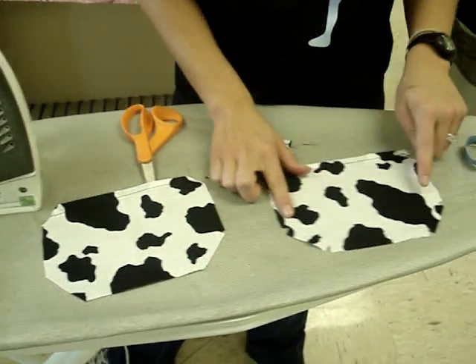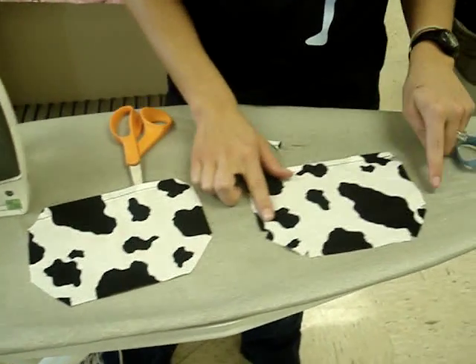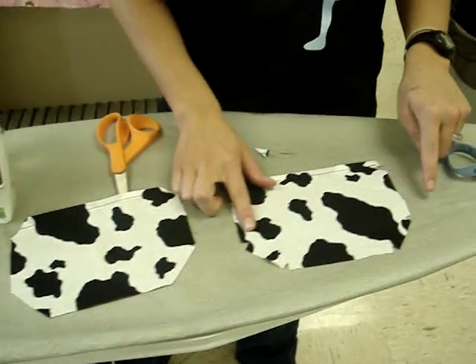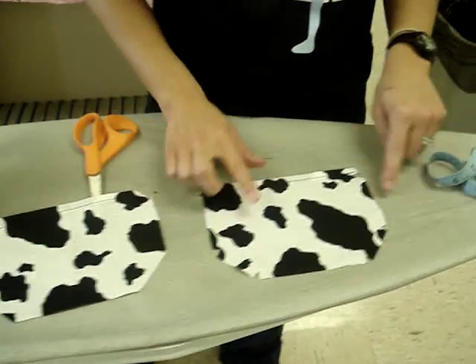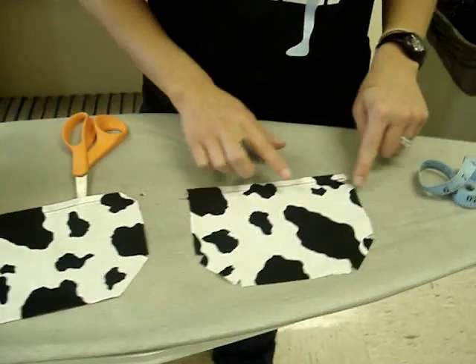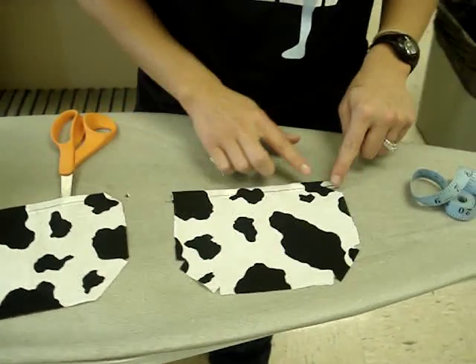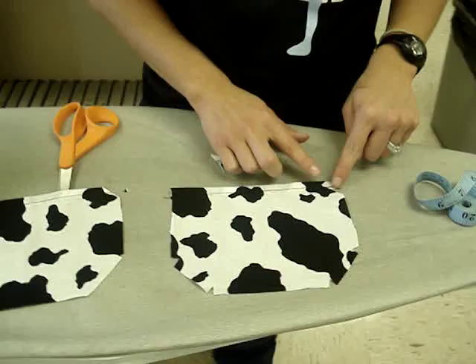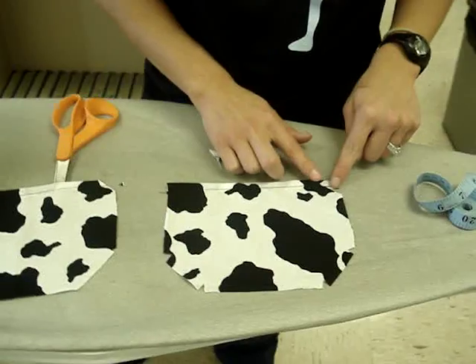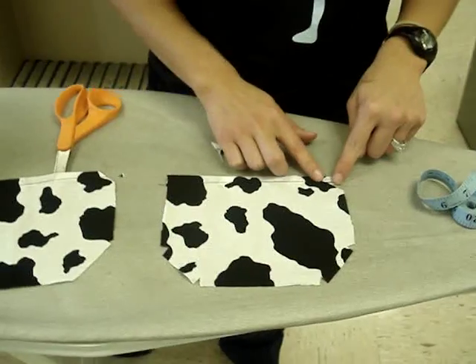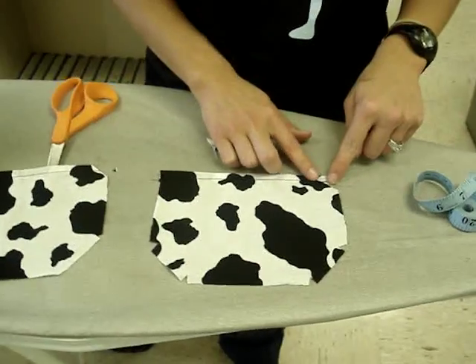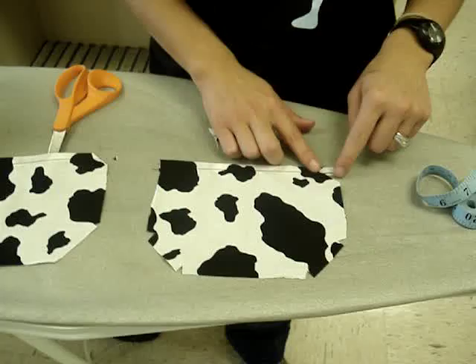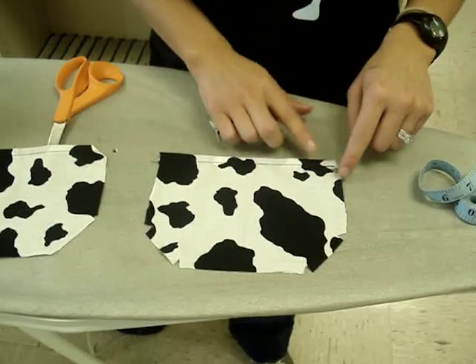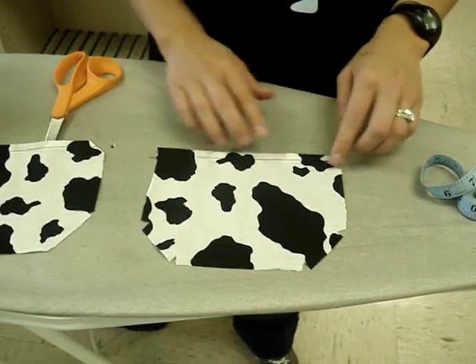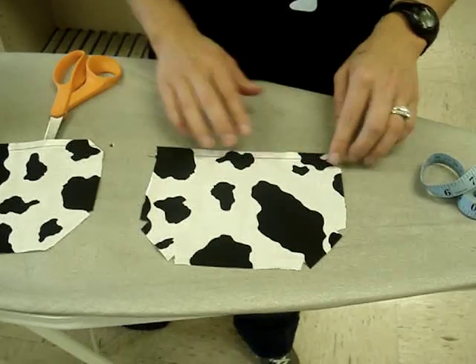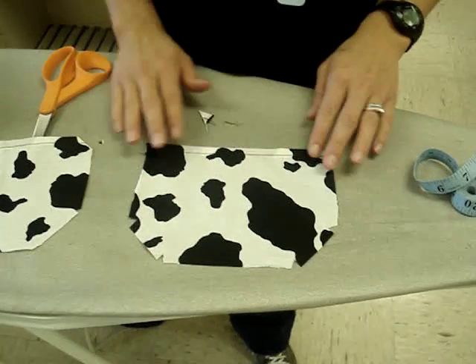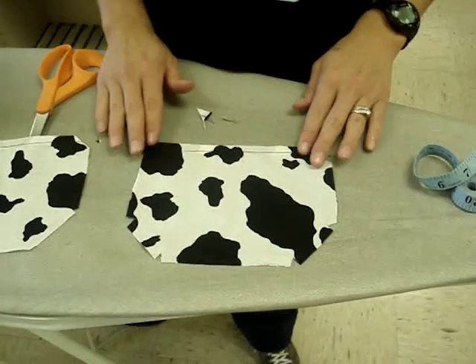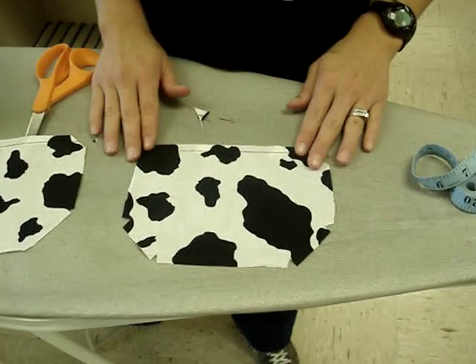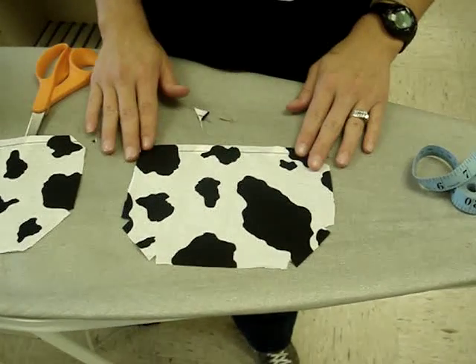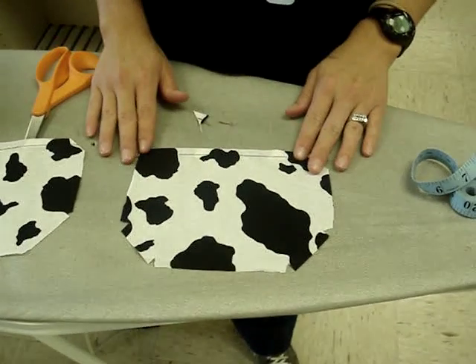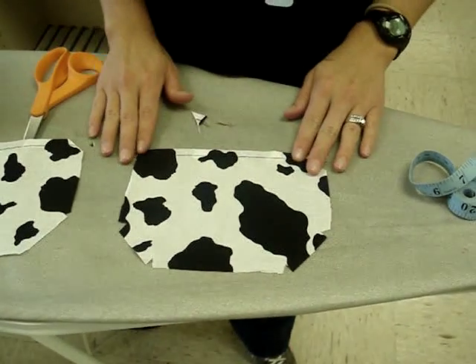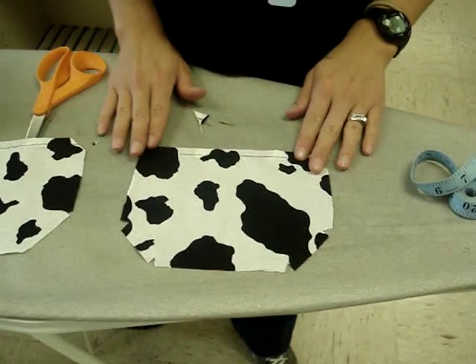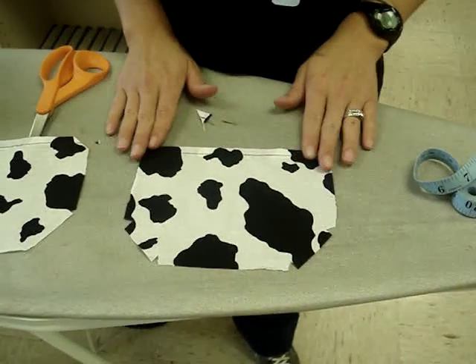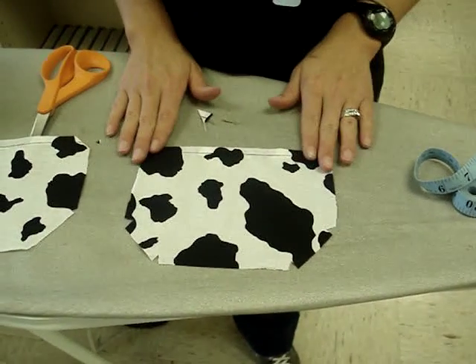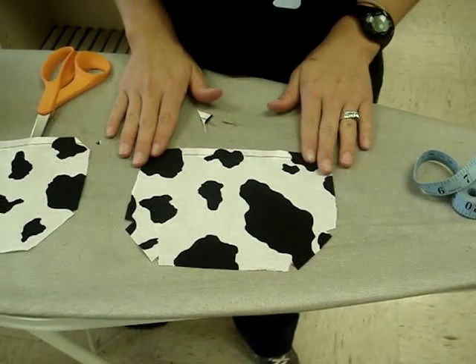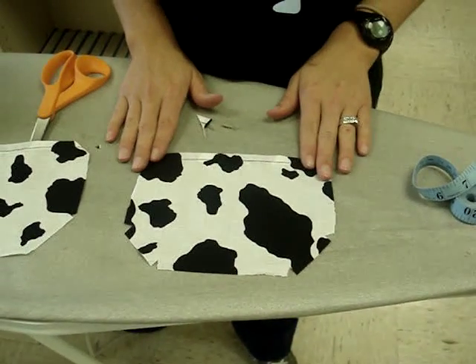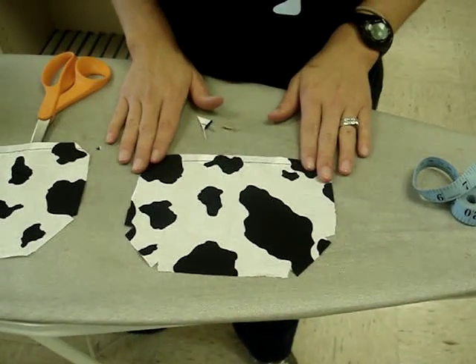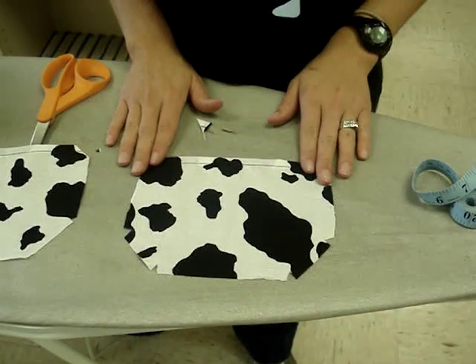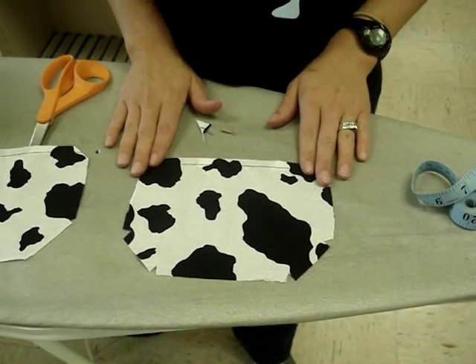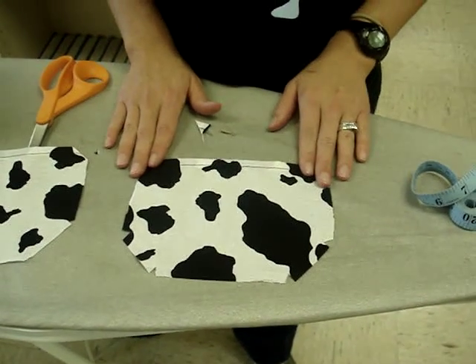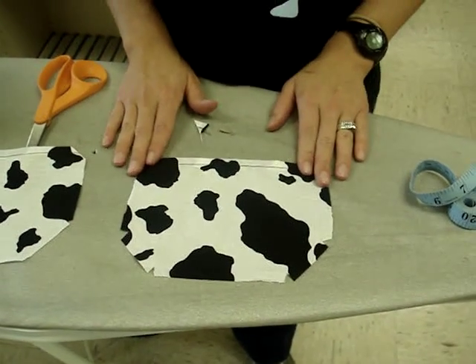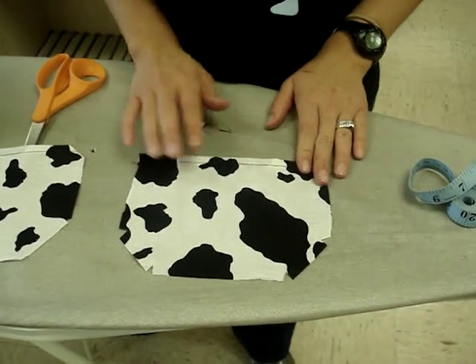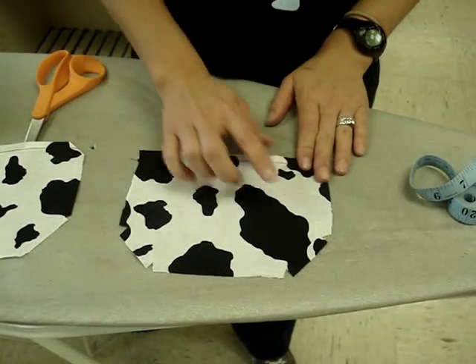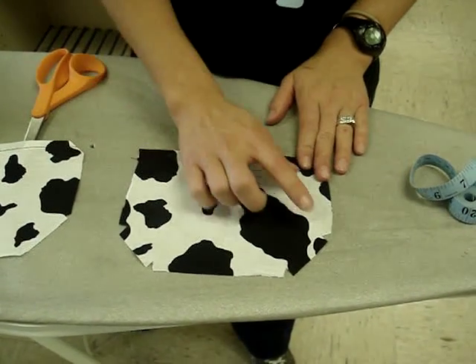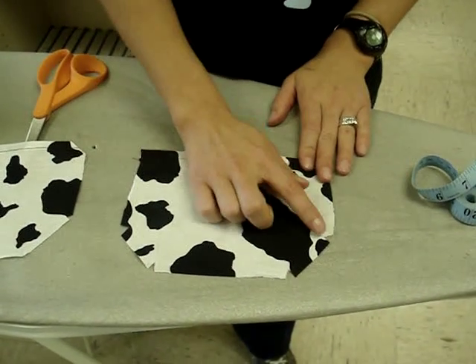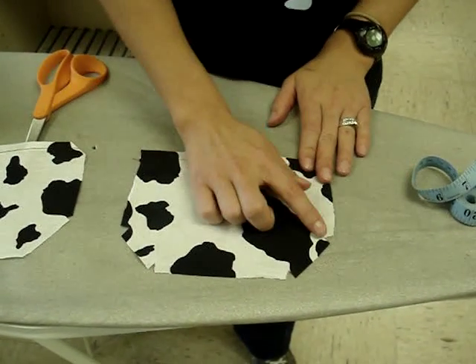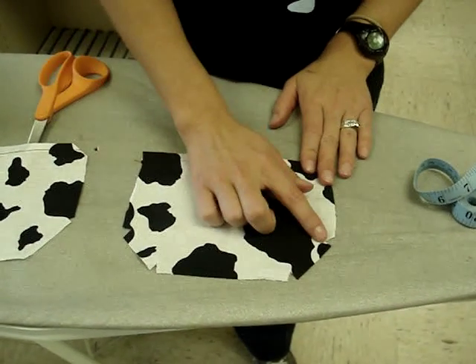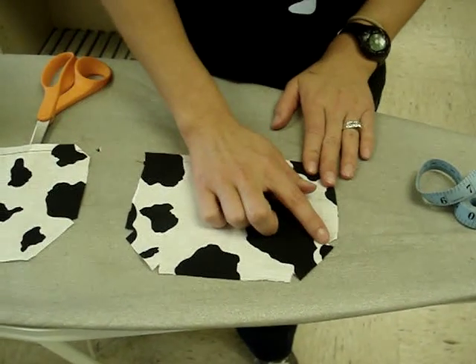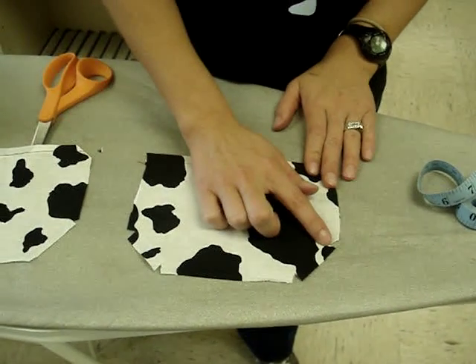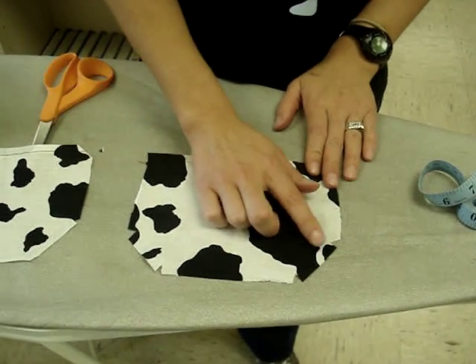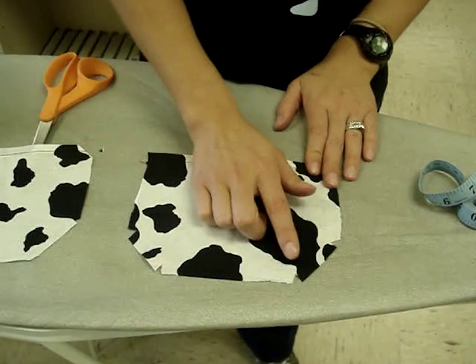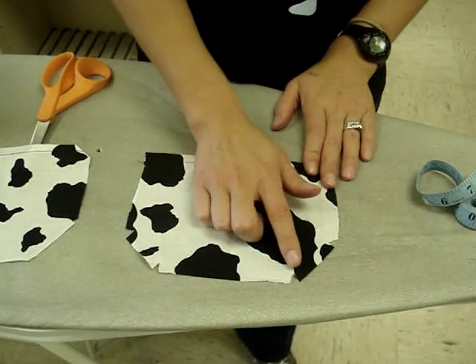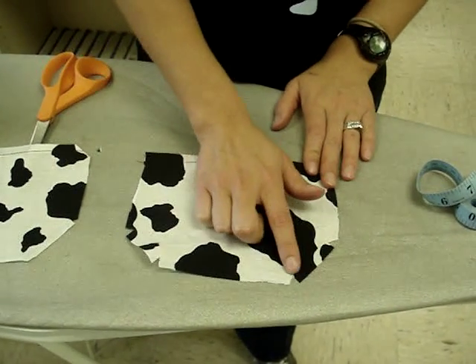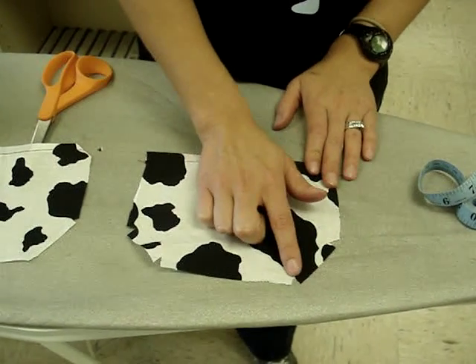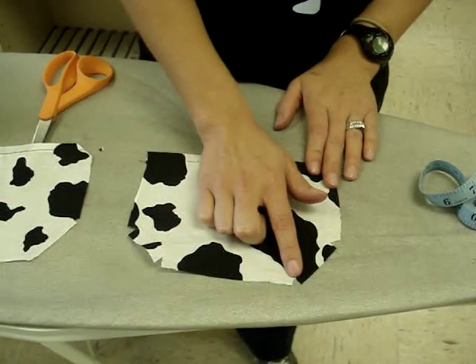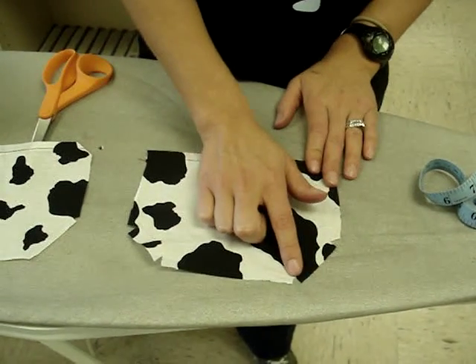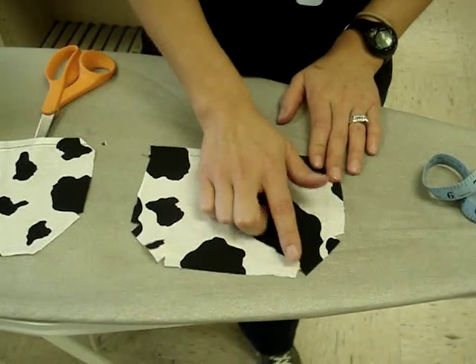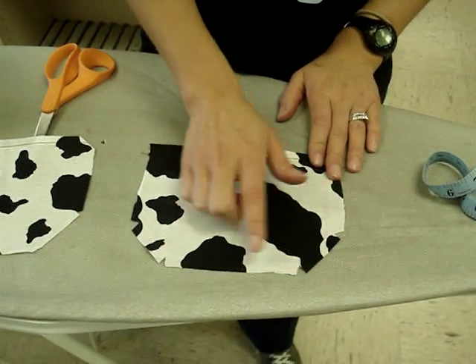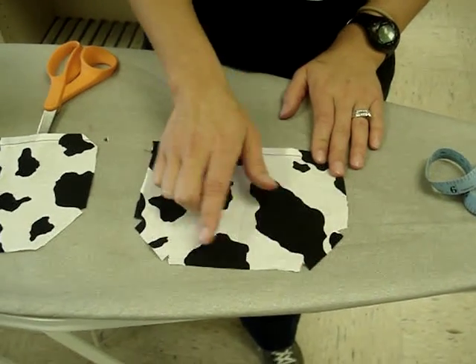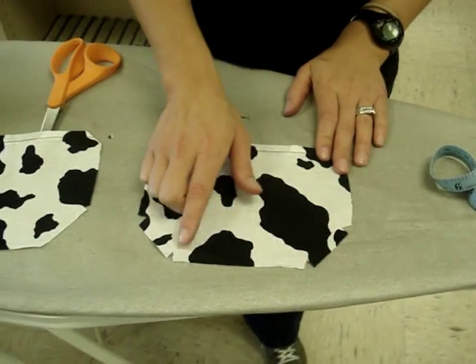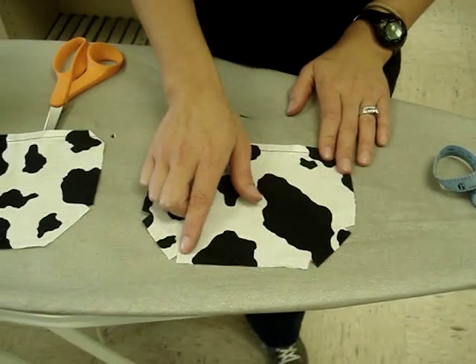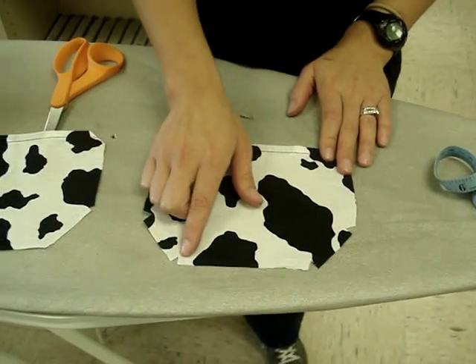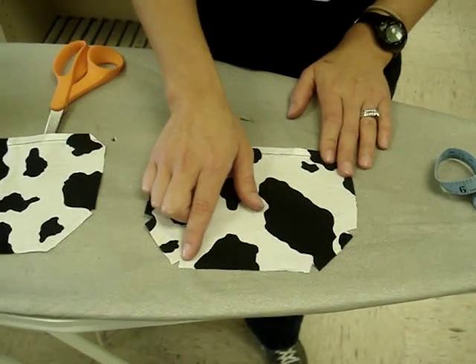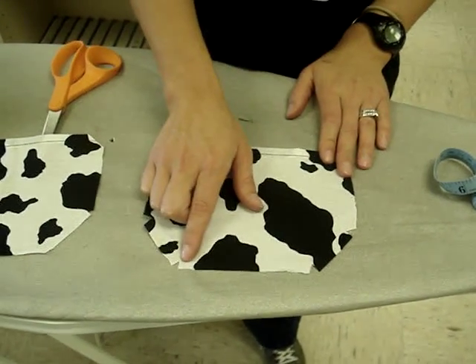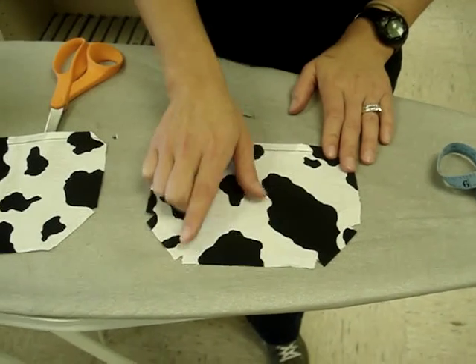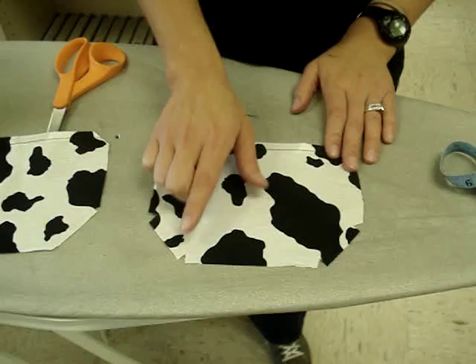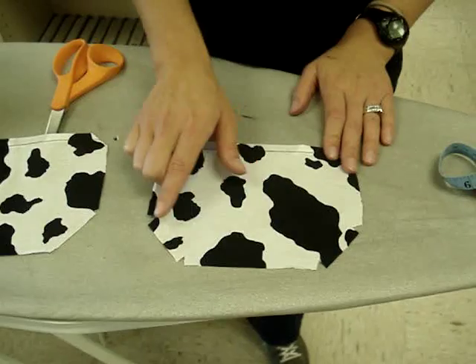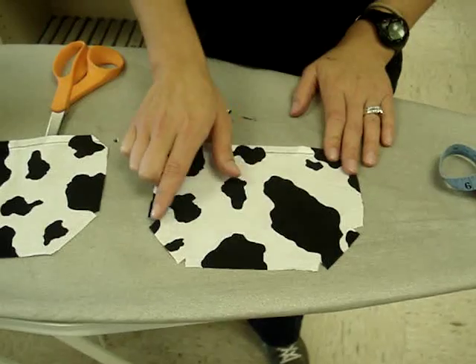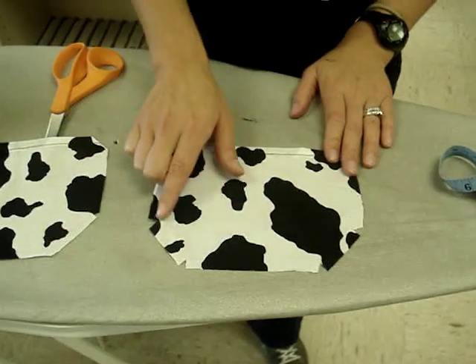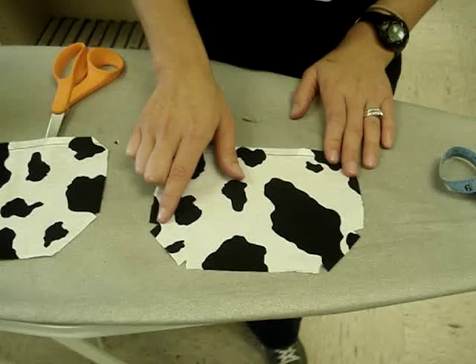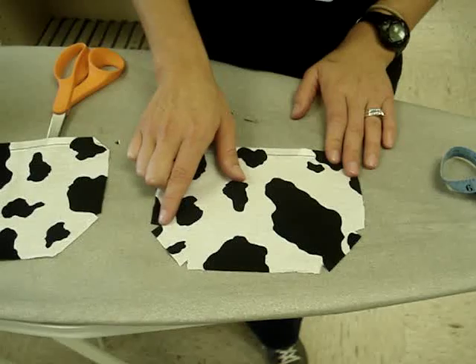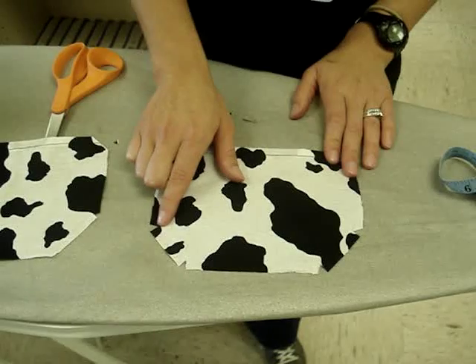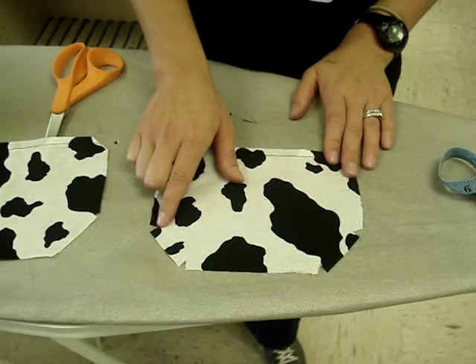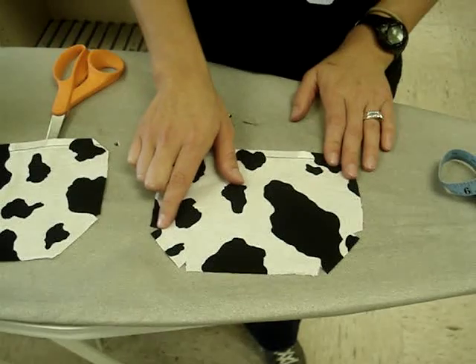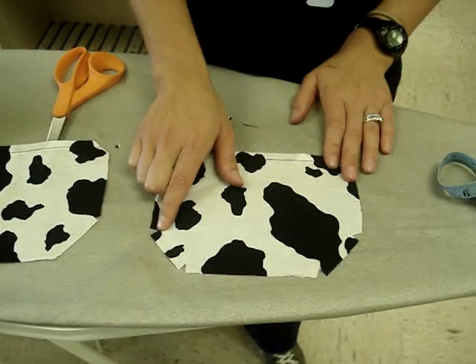So when you get it finished, the corners will be cut off and then there'll be four notches like that.